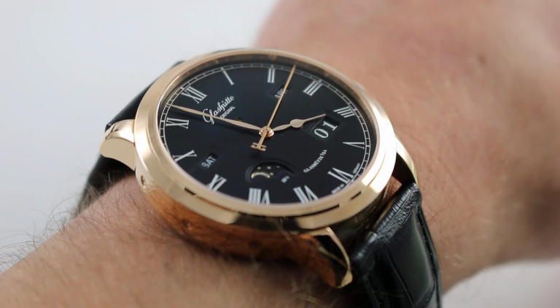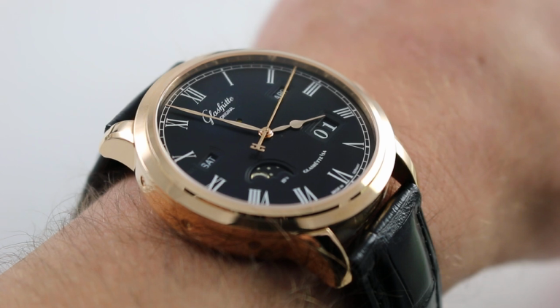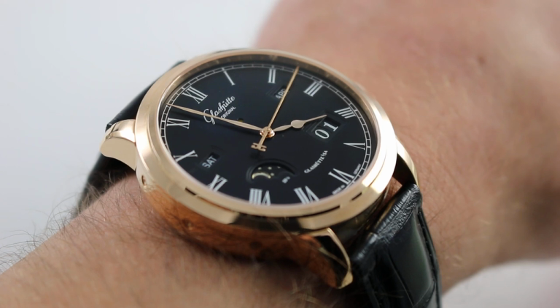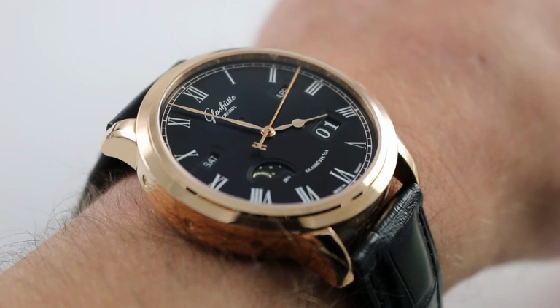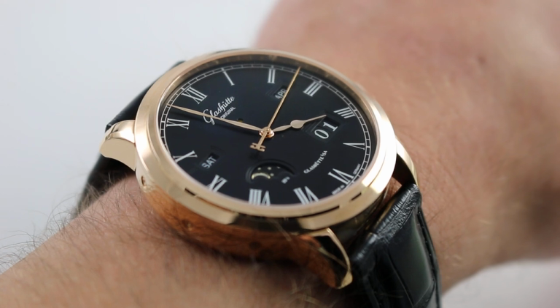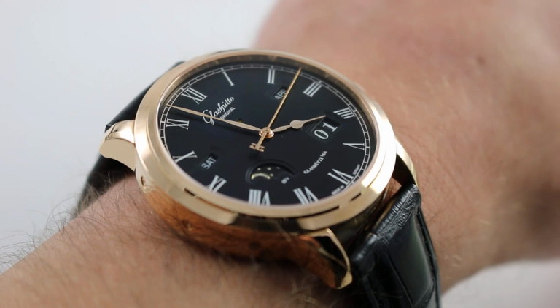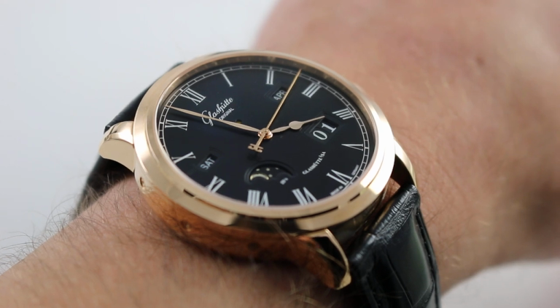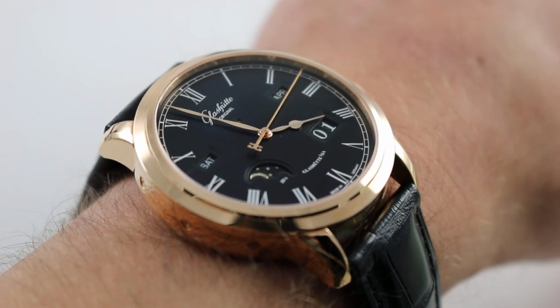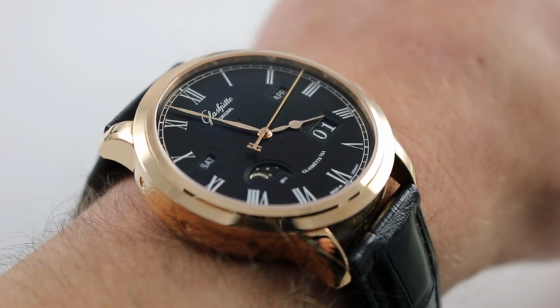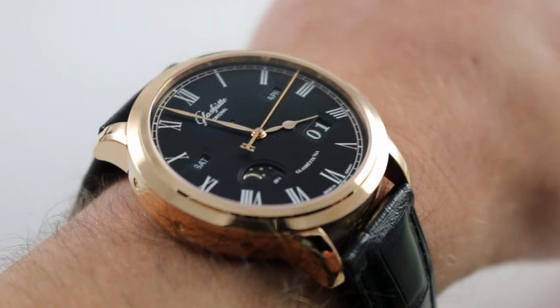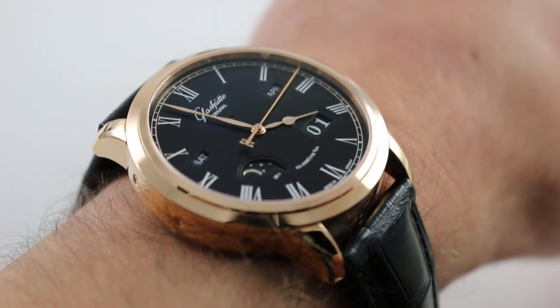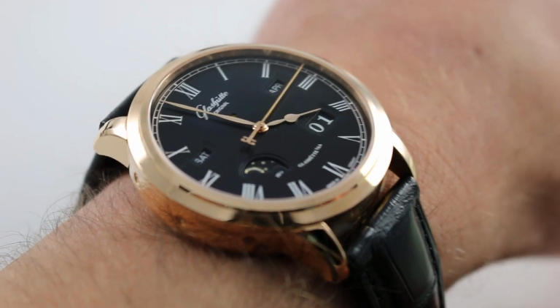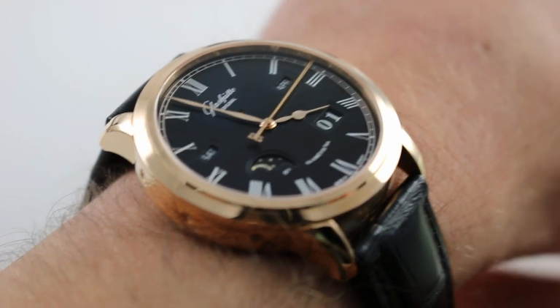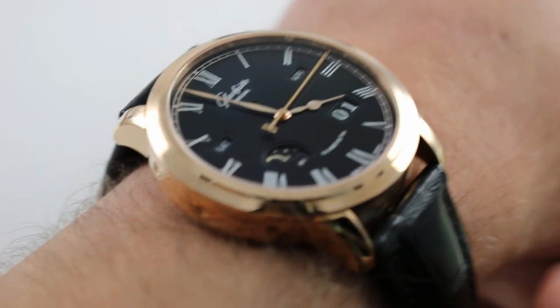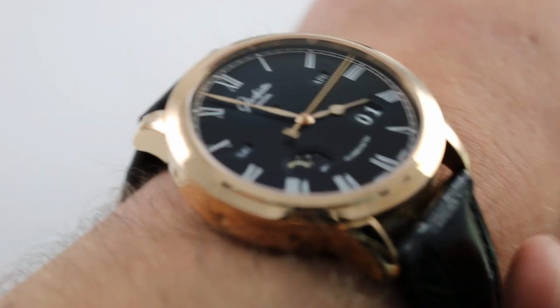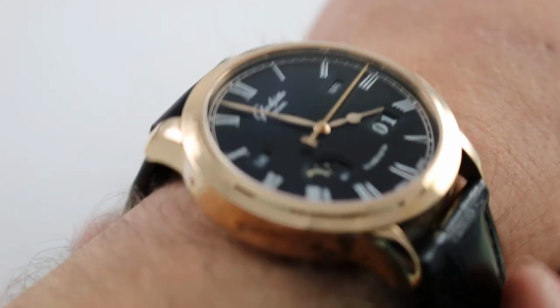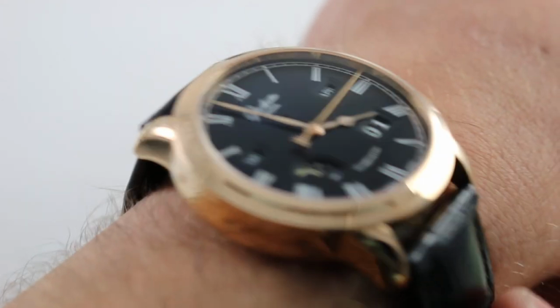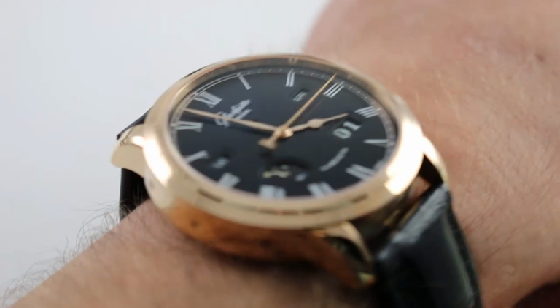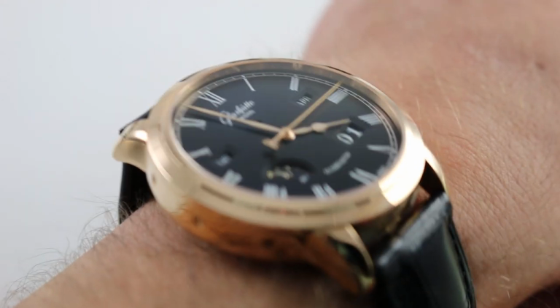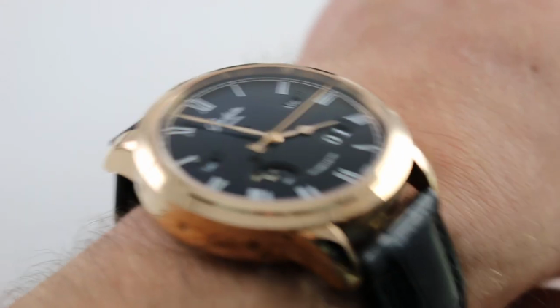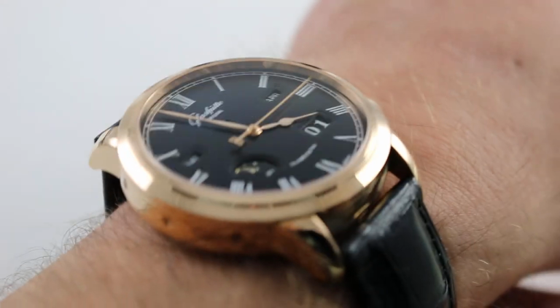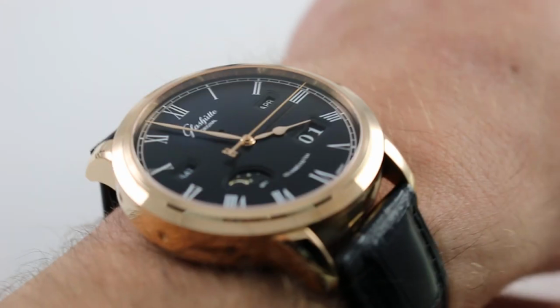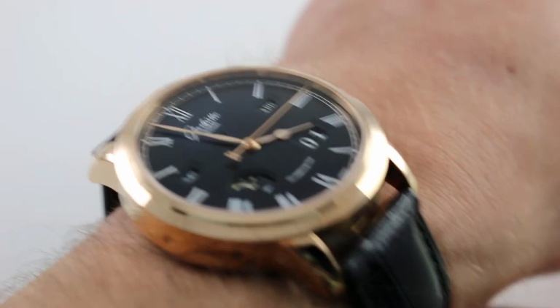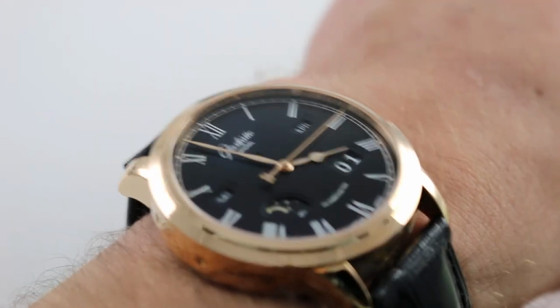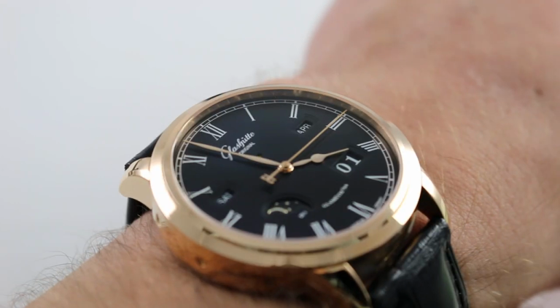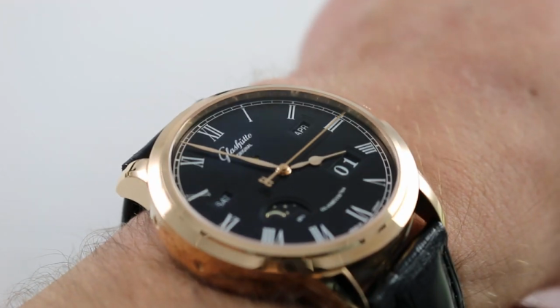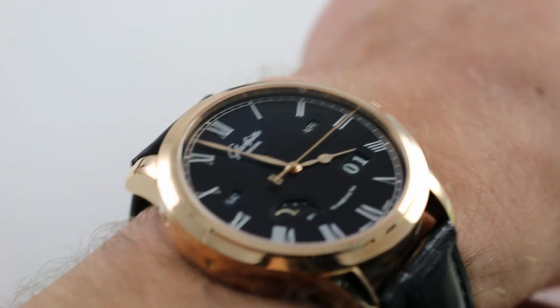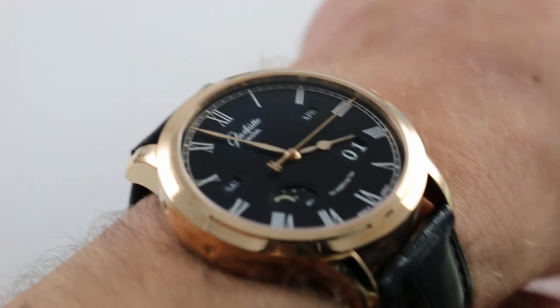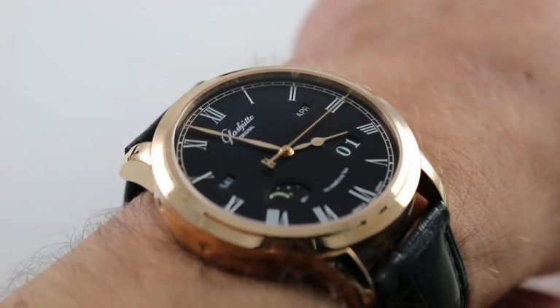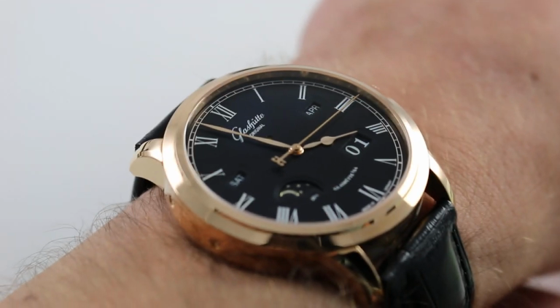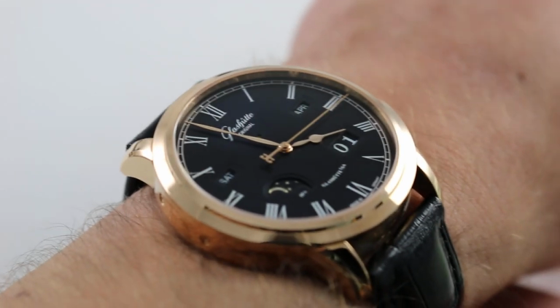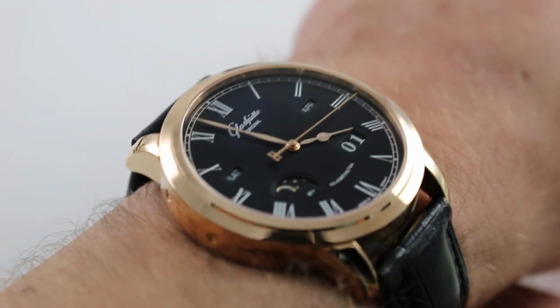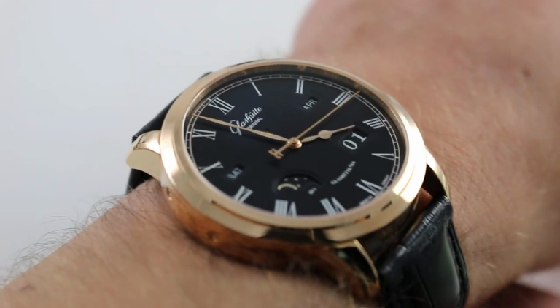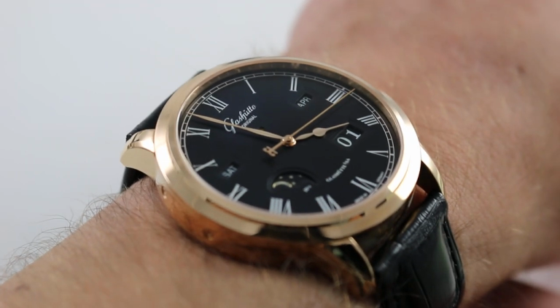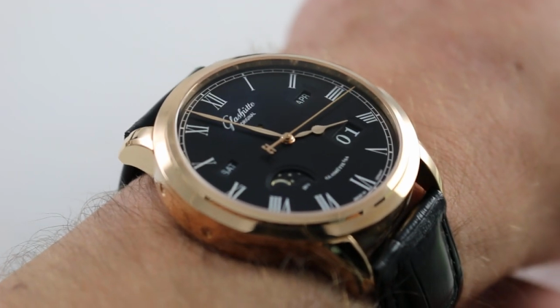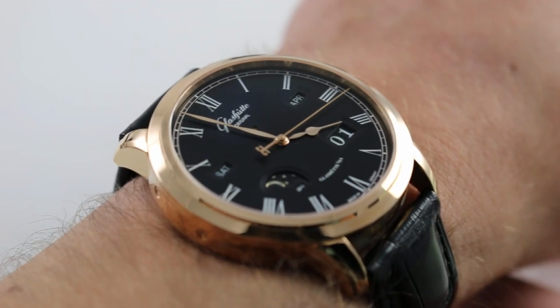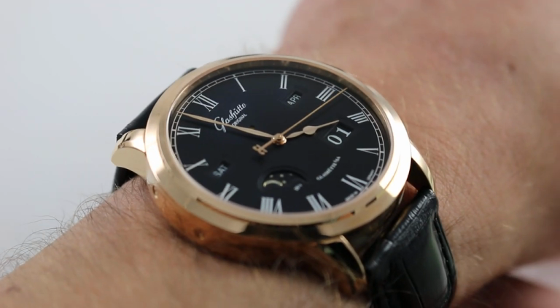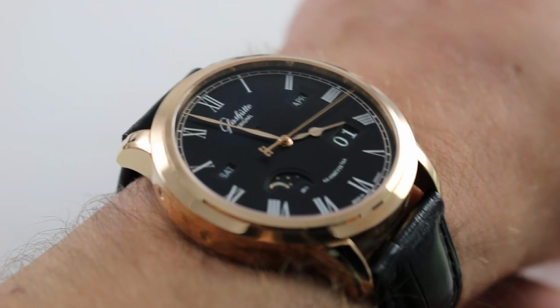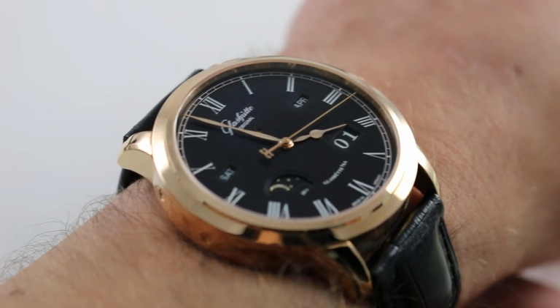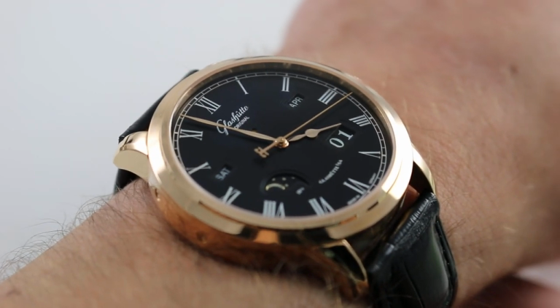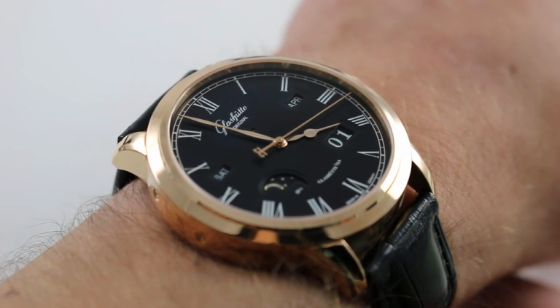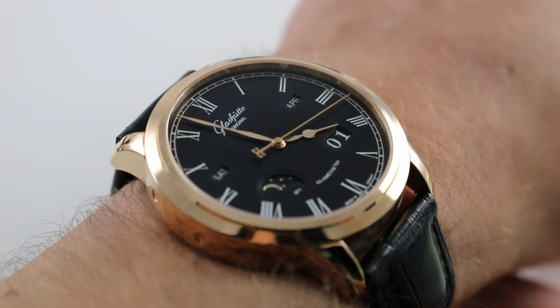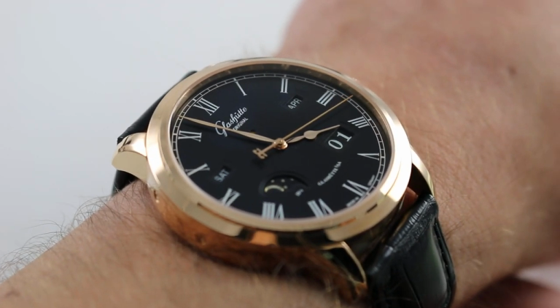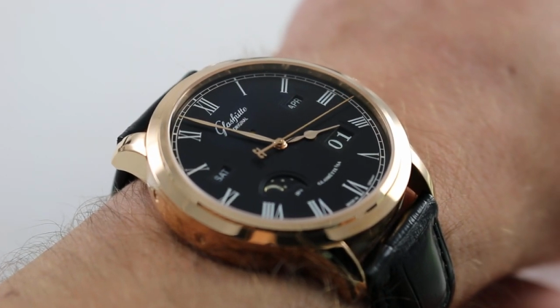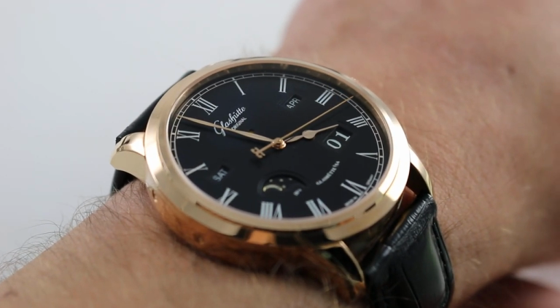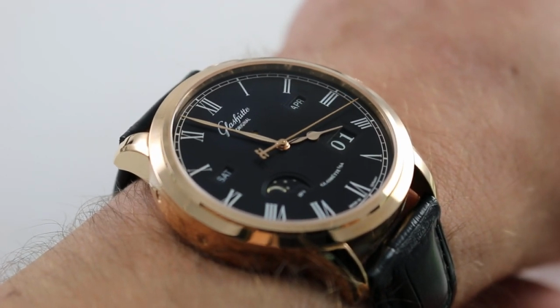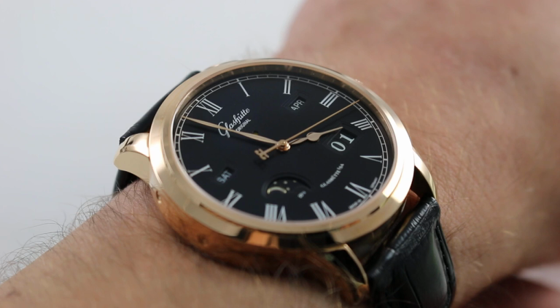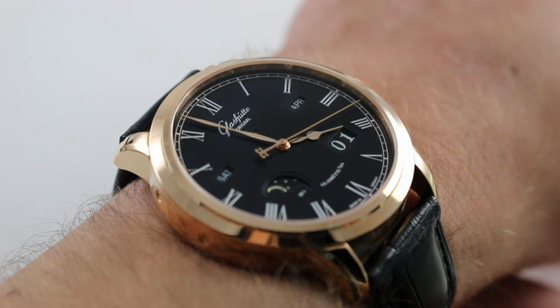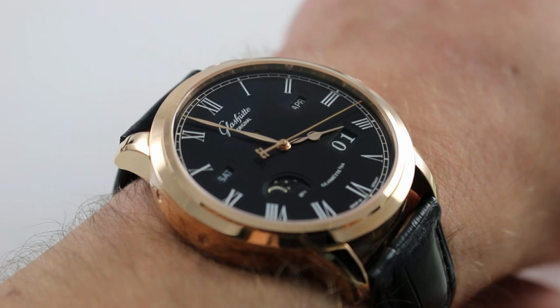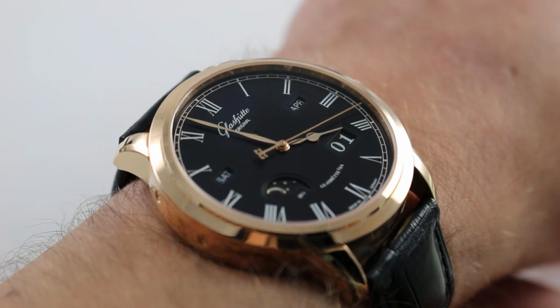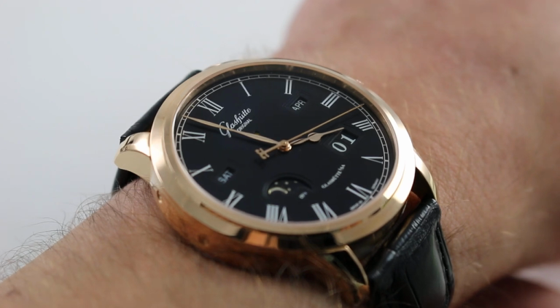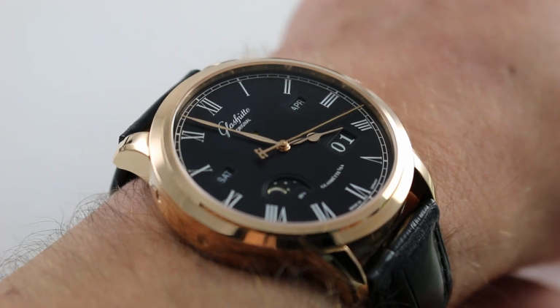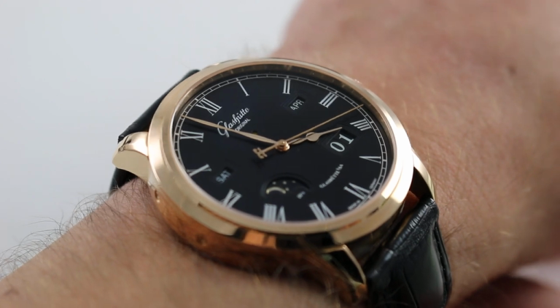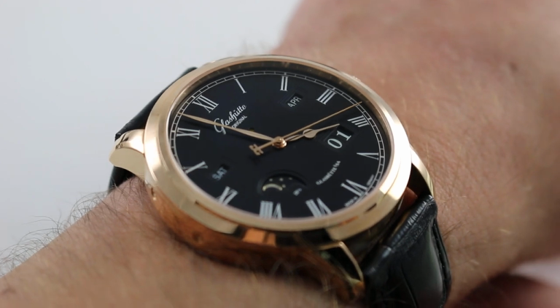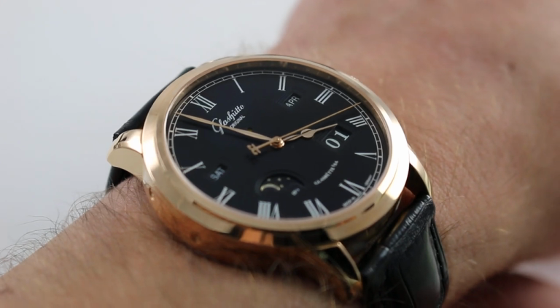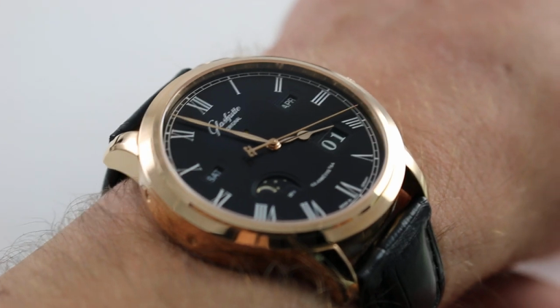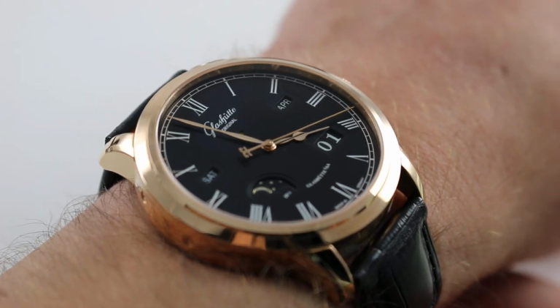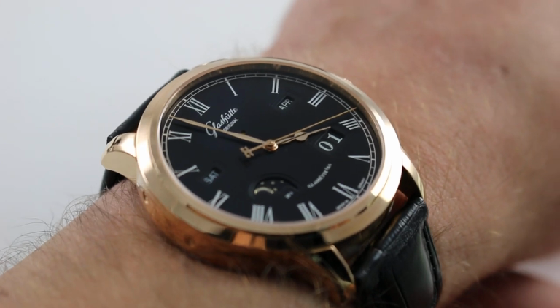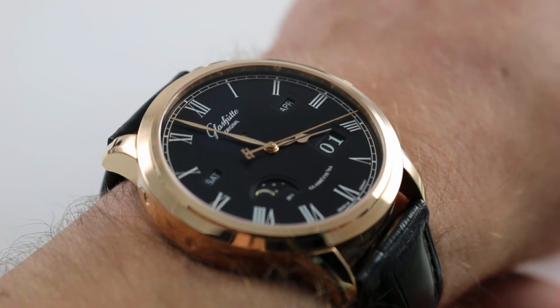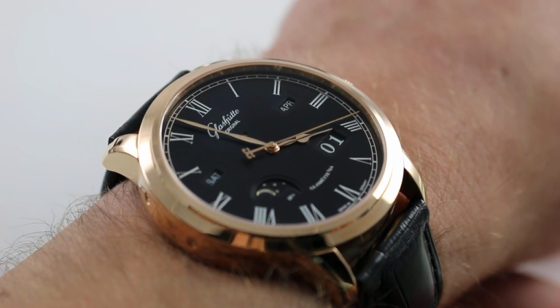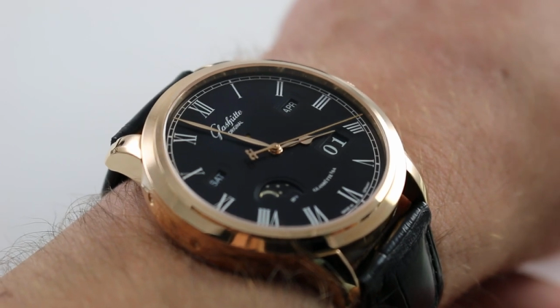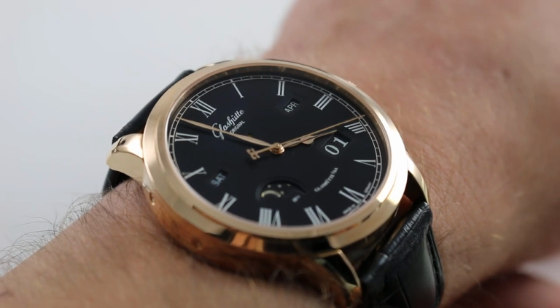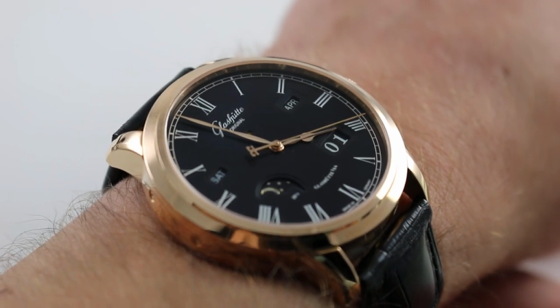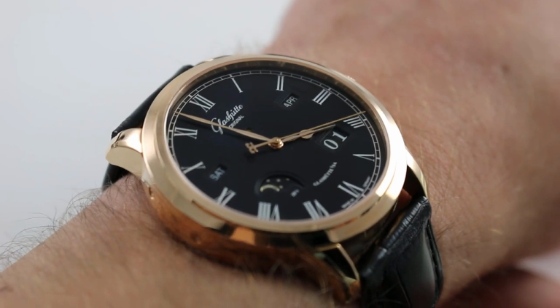Hi, I'm Tim. Welcome to our channel and thanks for logging on. Today we're discussing the Glashütte Original Senator Perpetual Calendar.